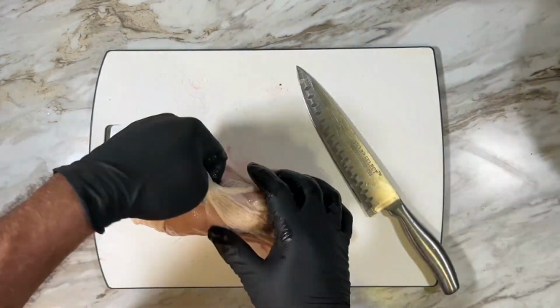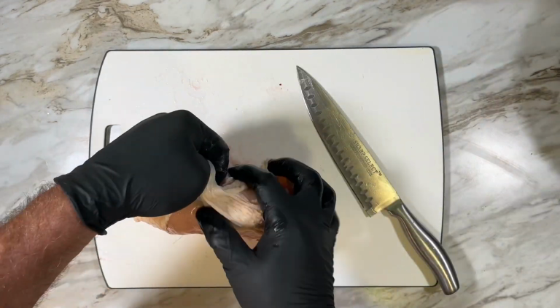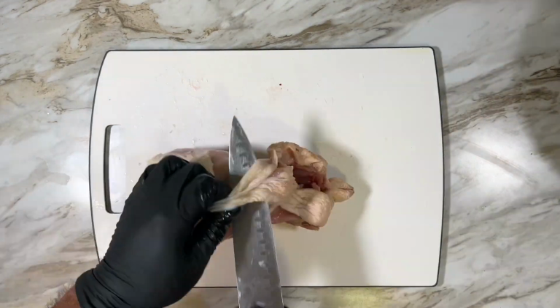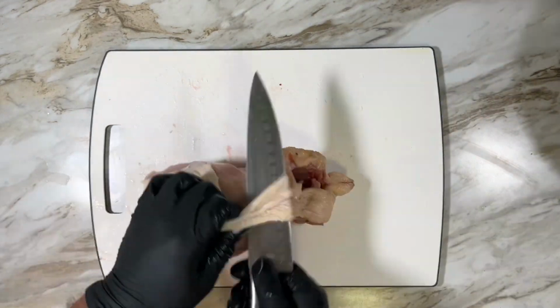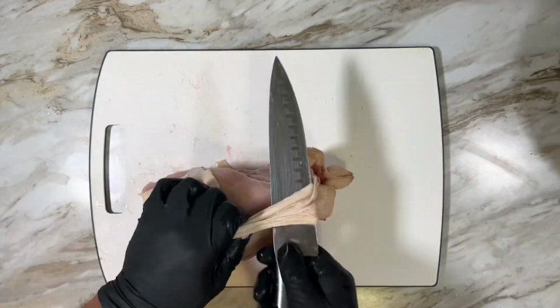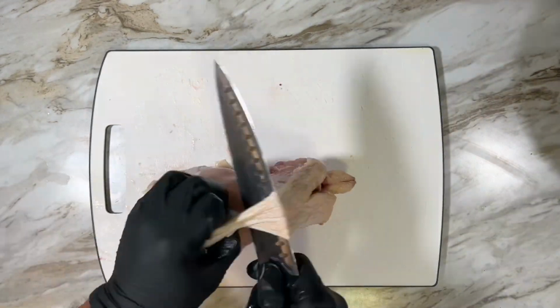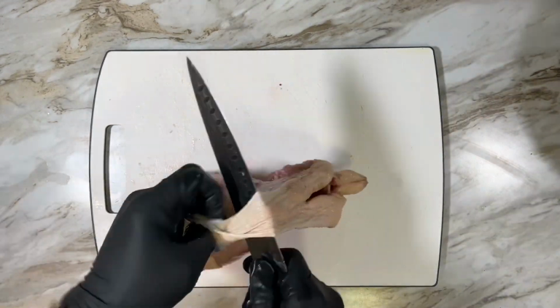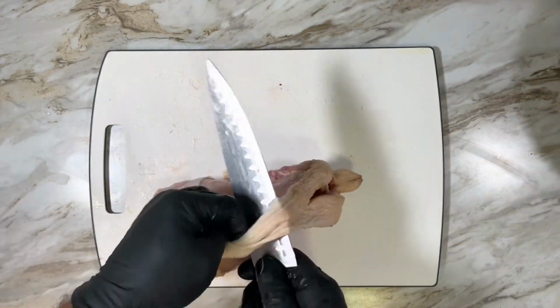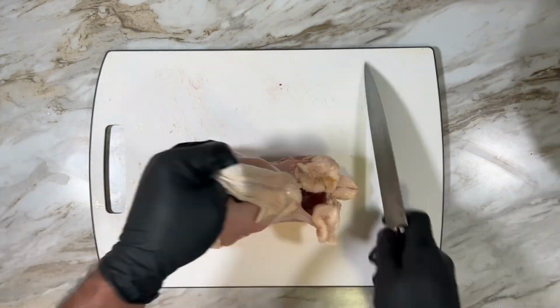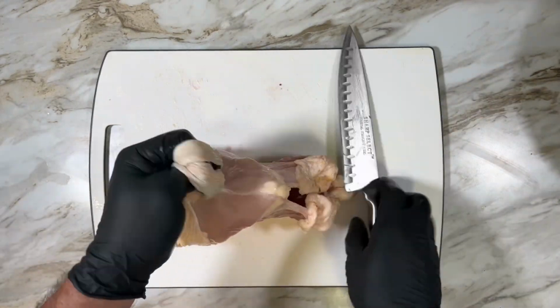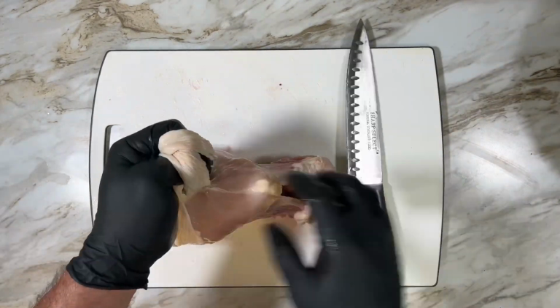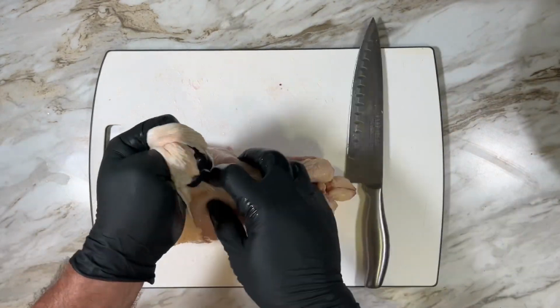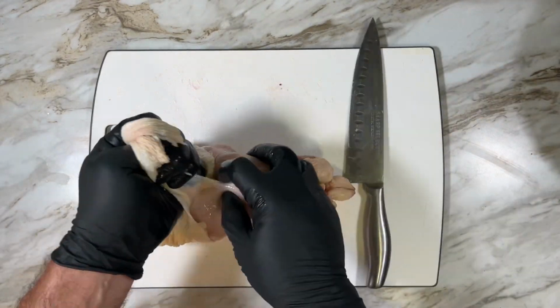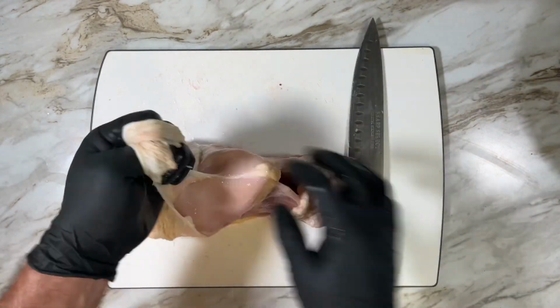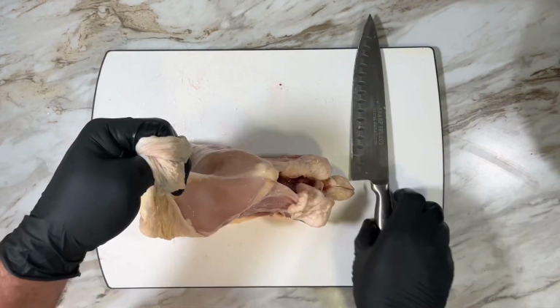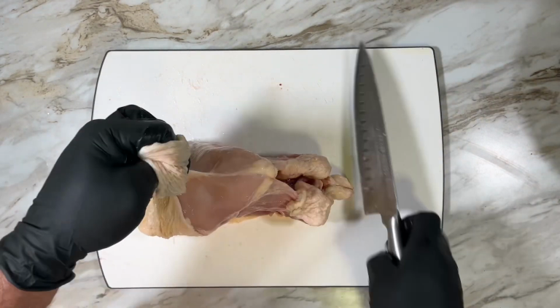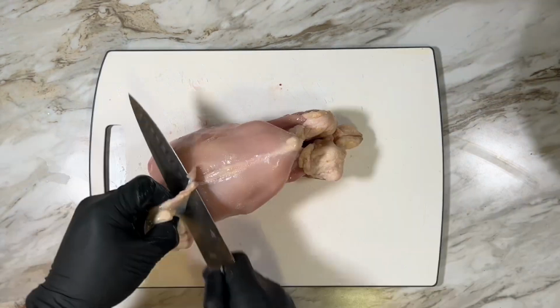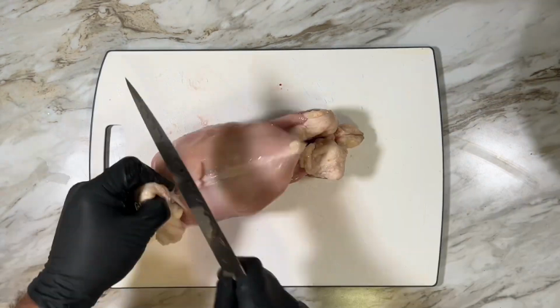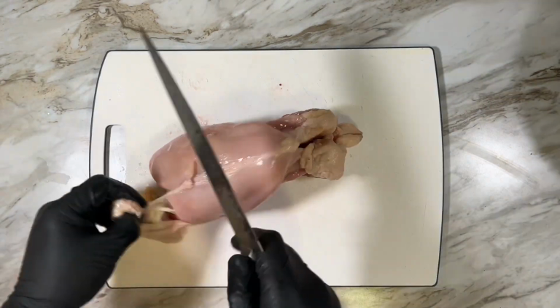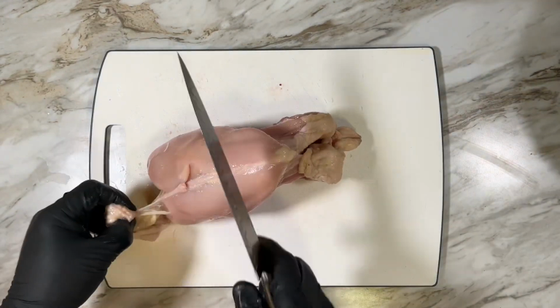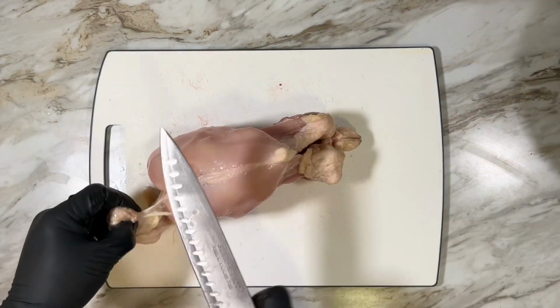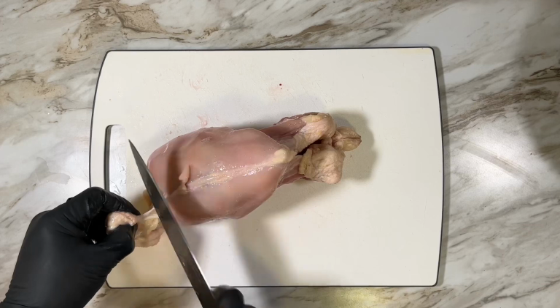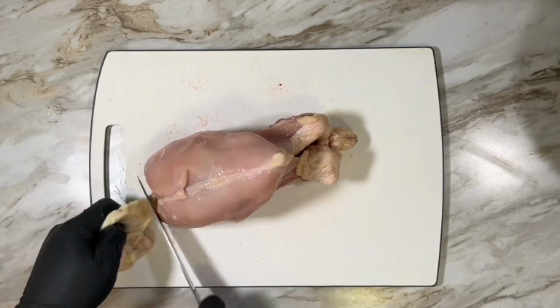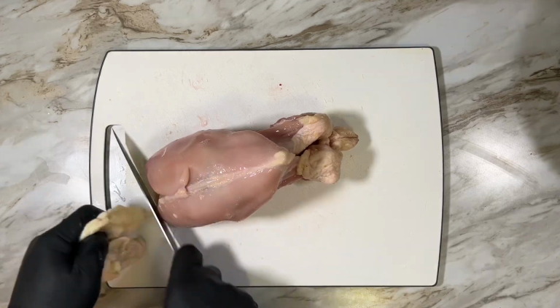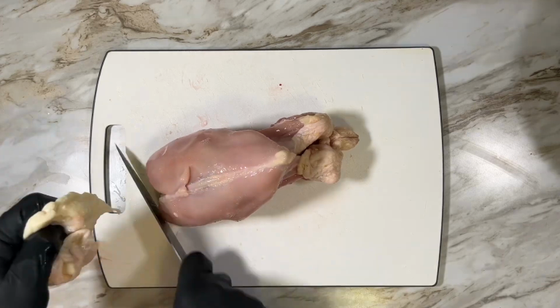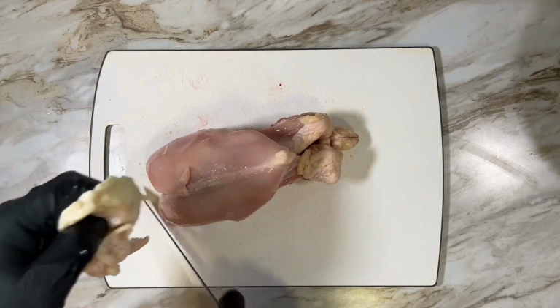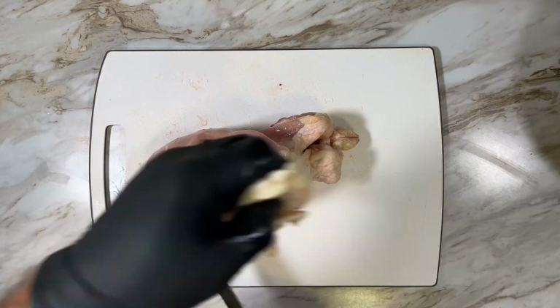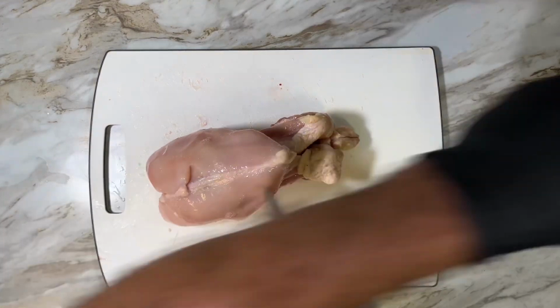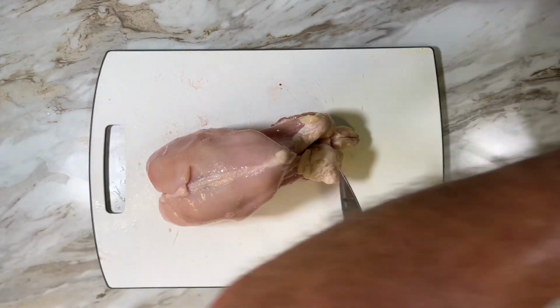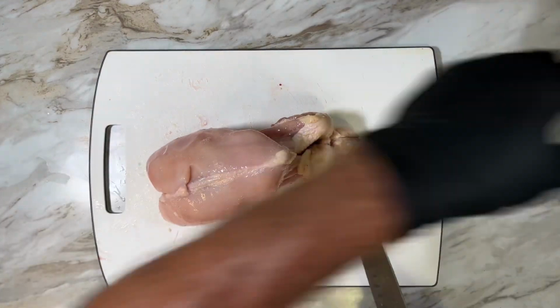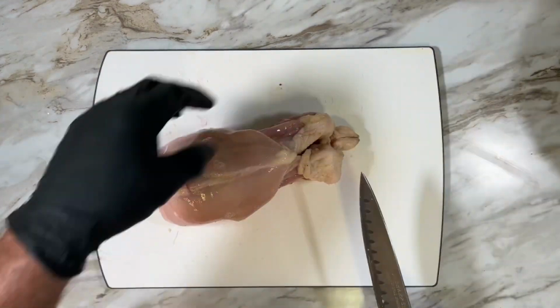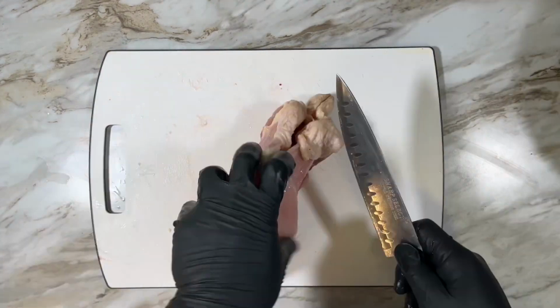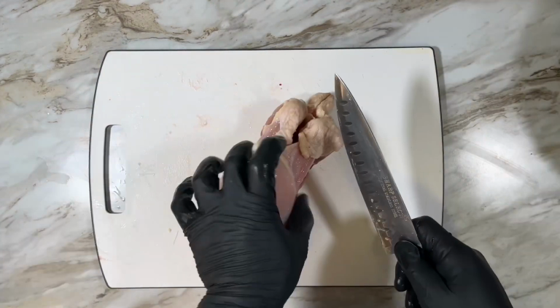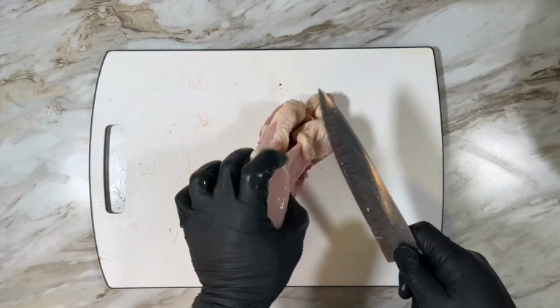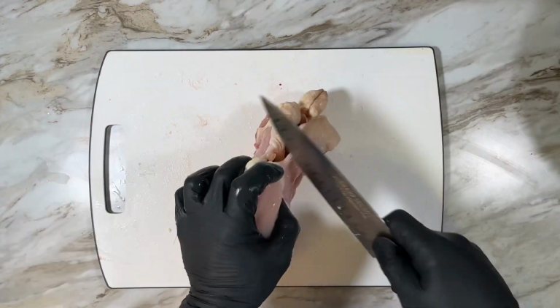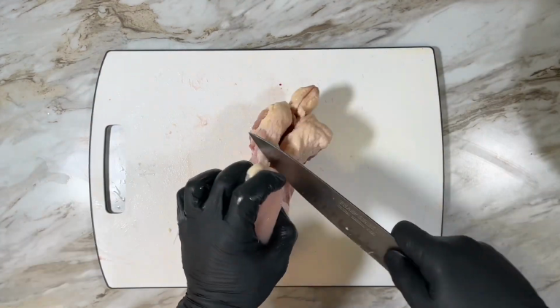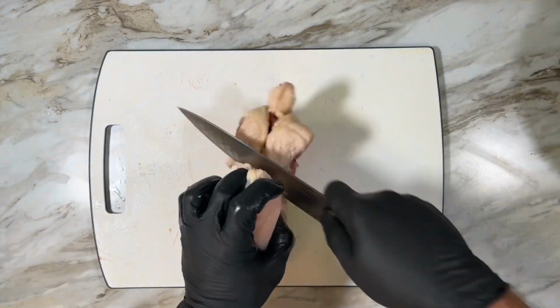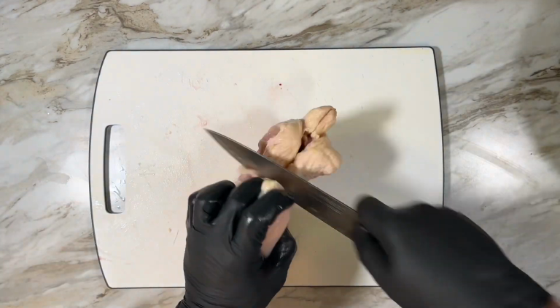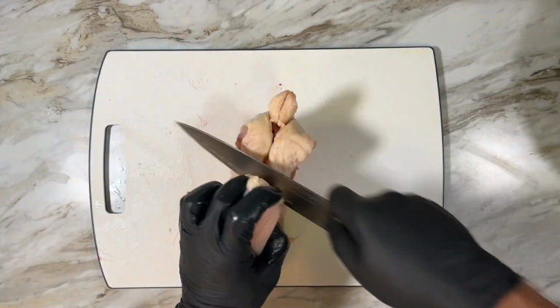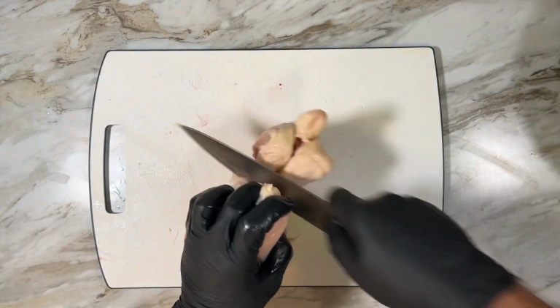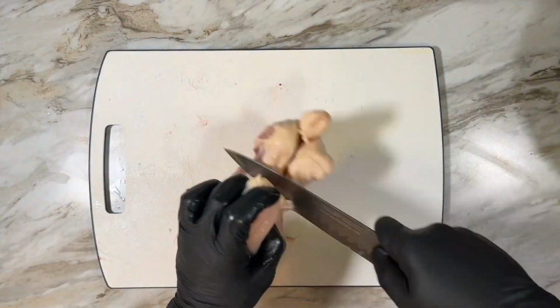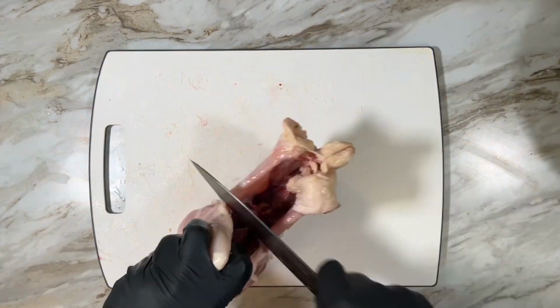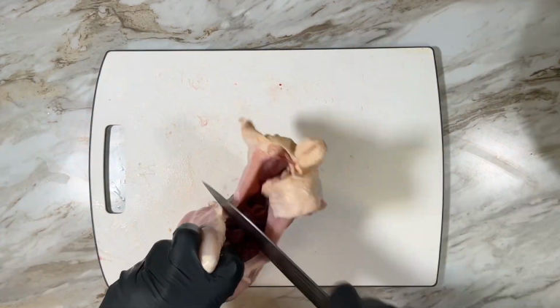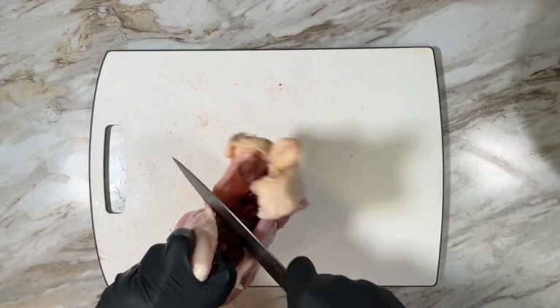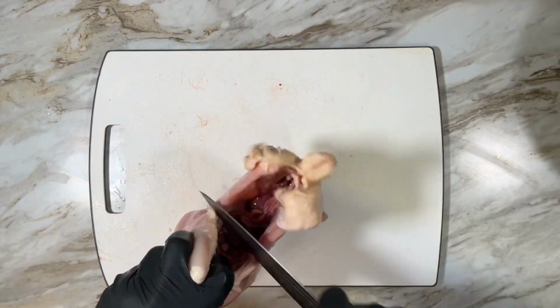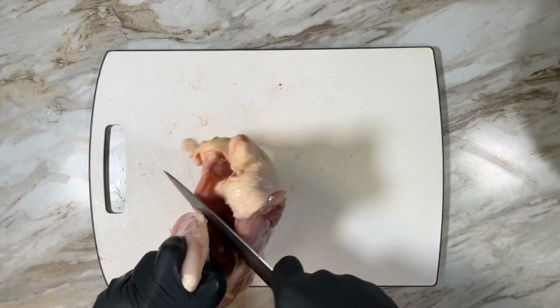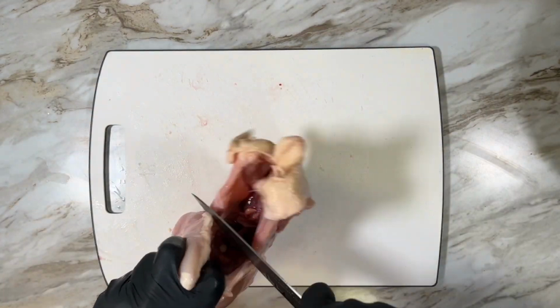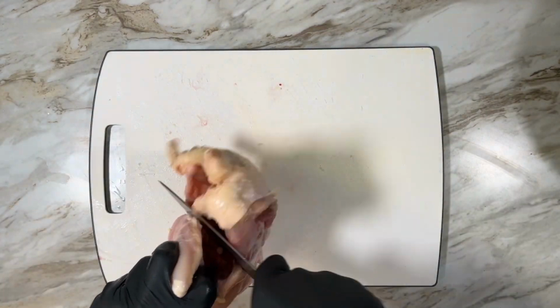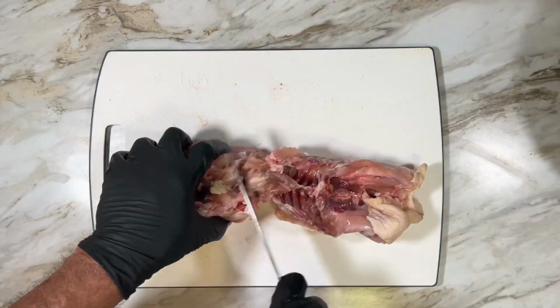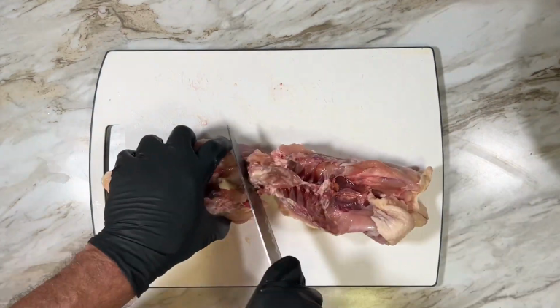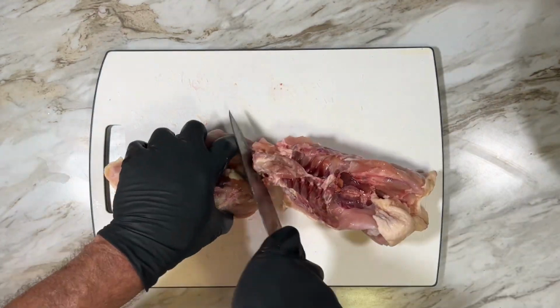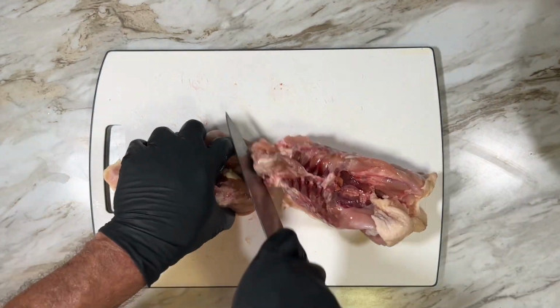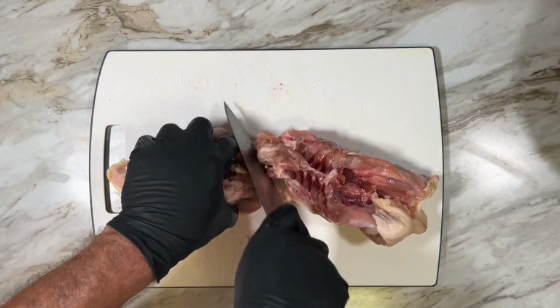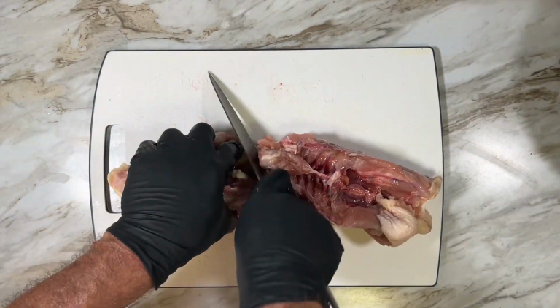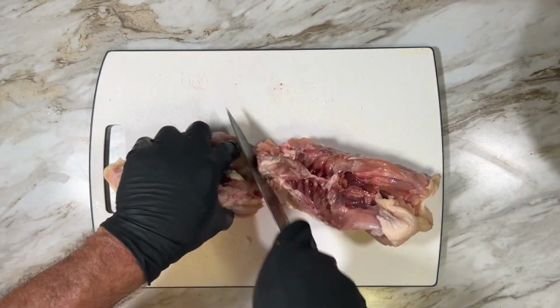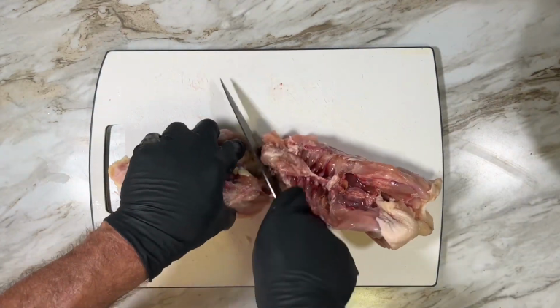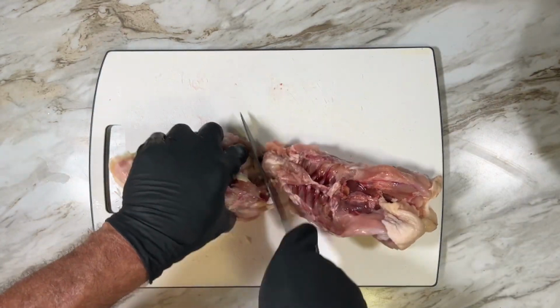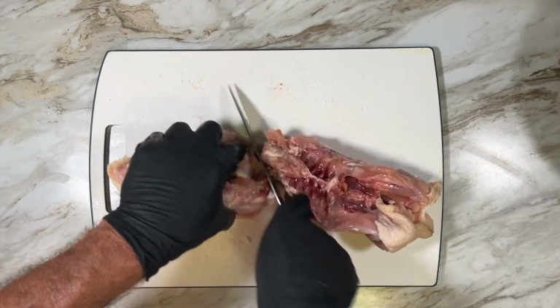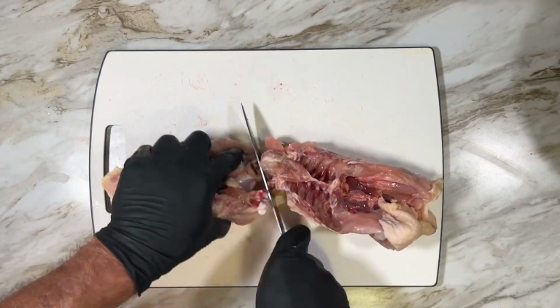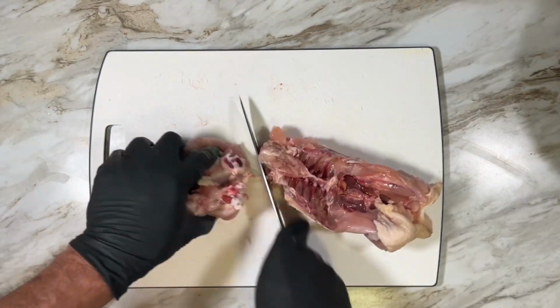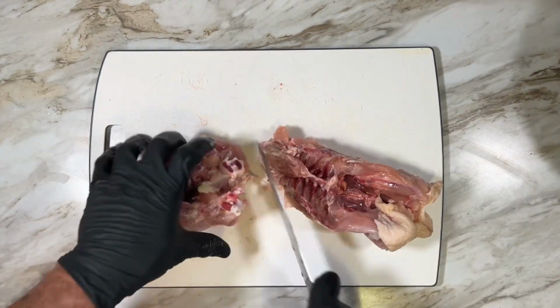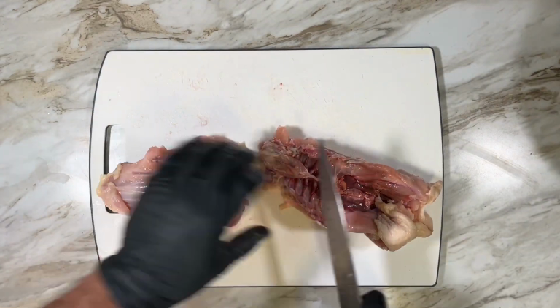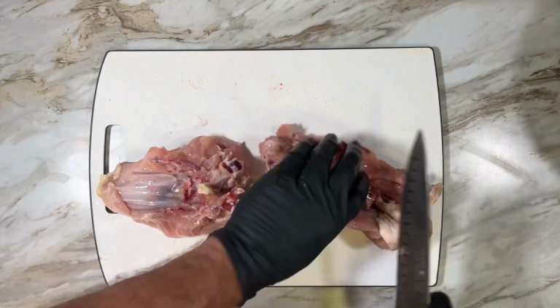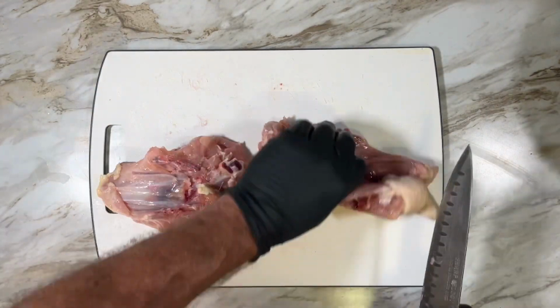It's also a good time to remove the skin from the breast — it makes it easier to remove them. I also separate the back from the rib section.